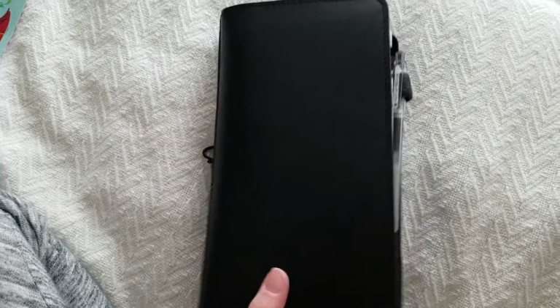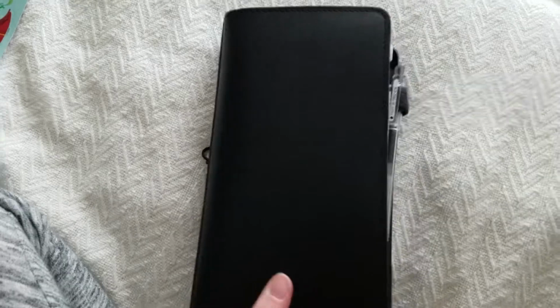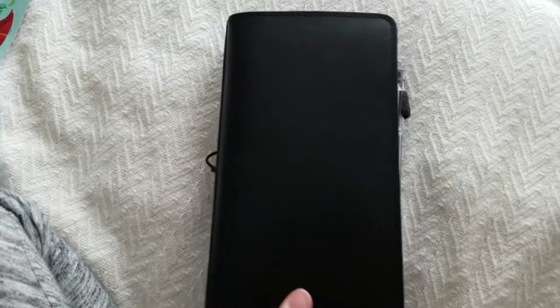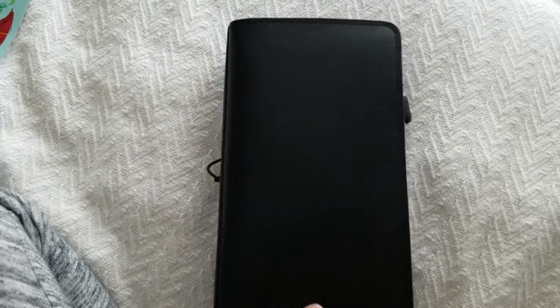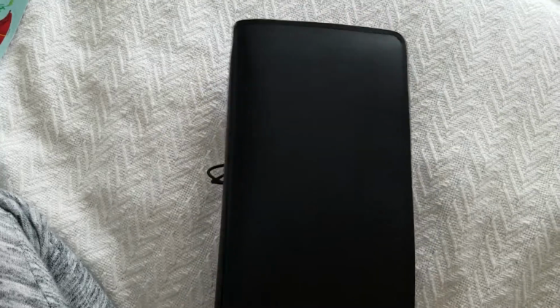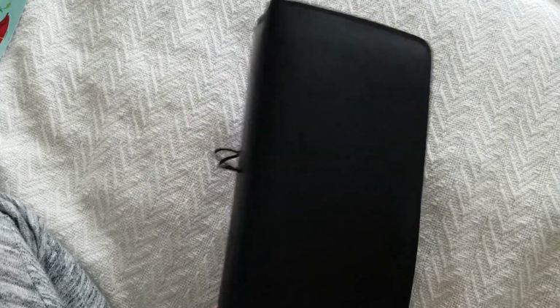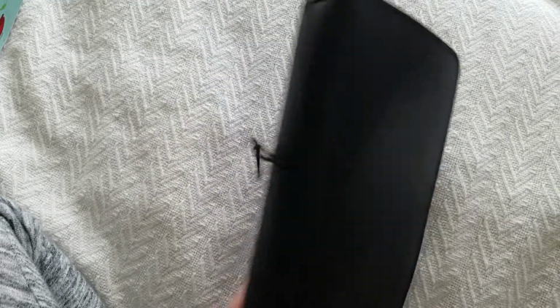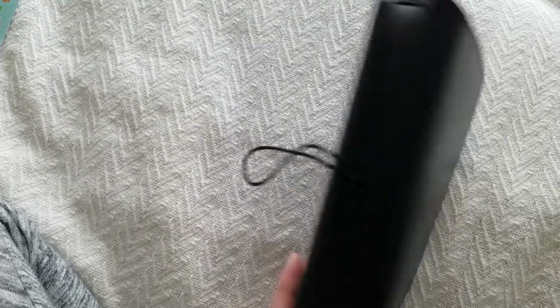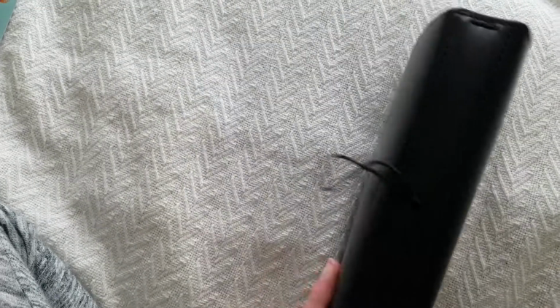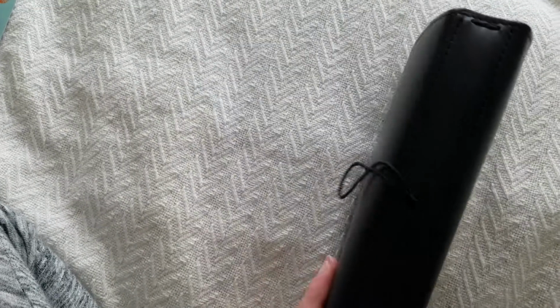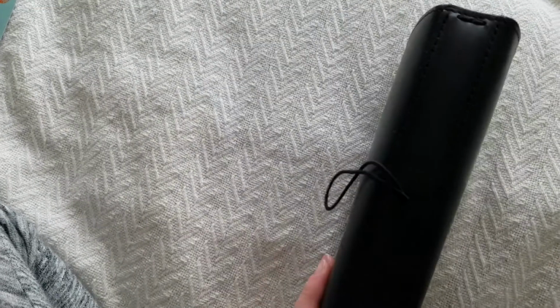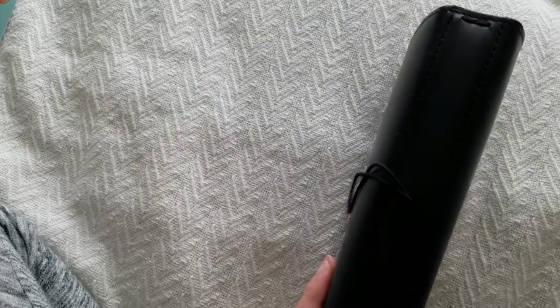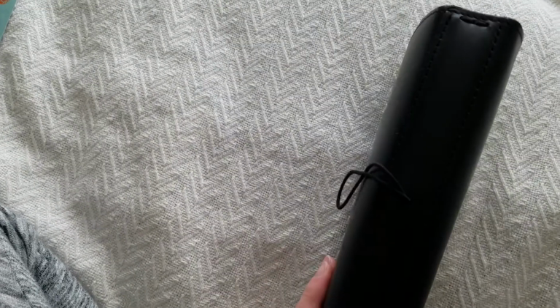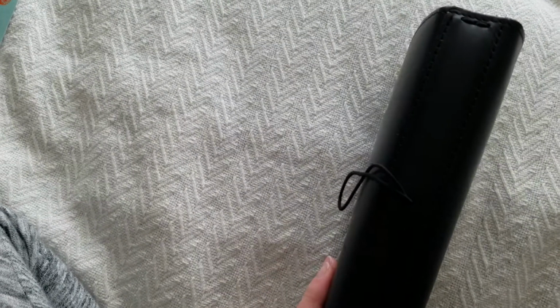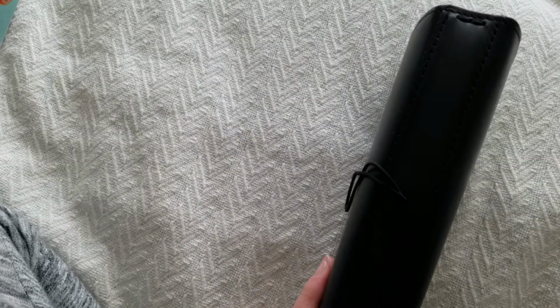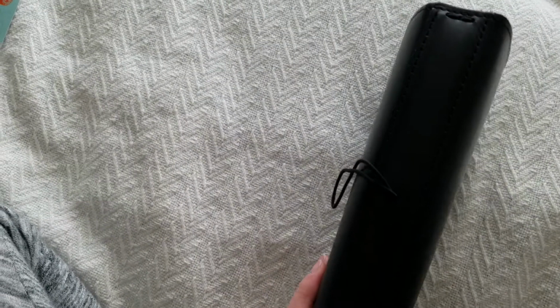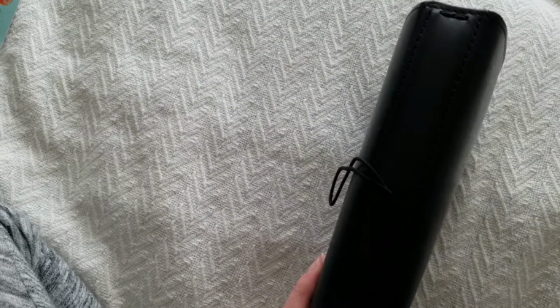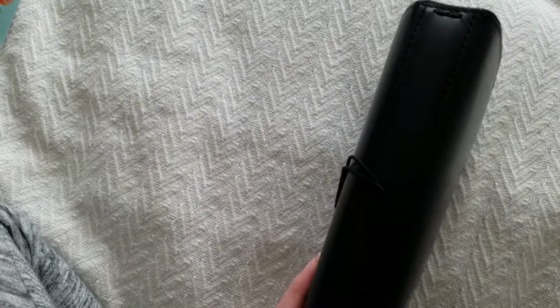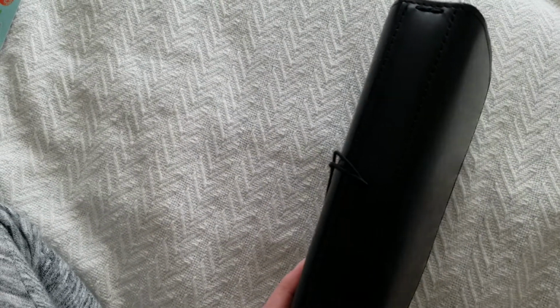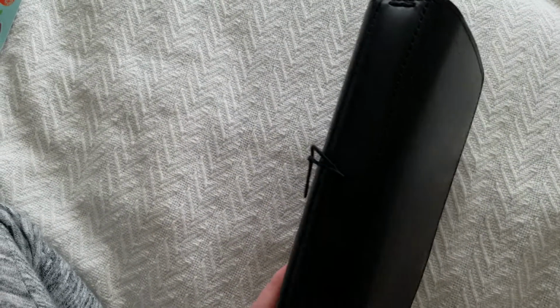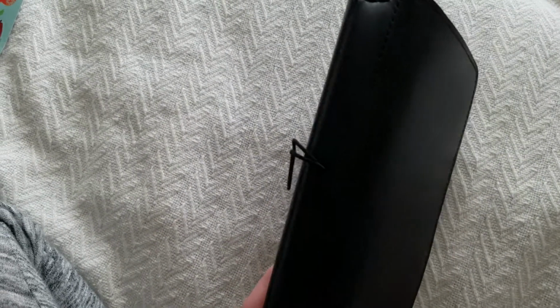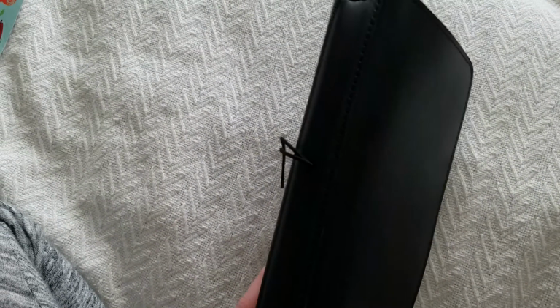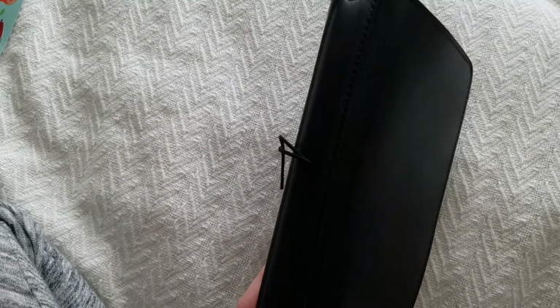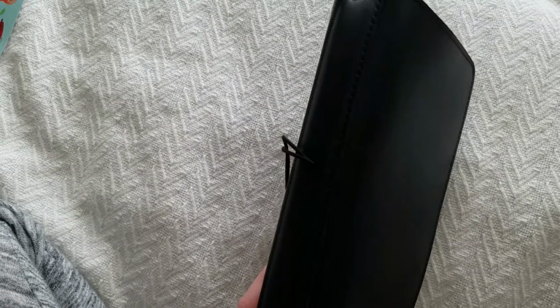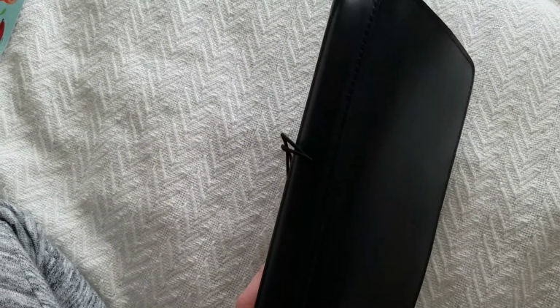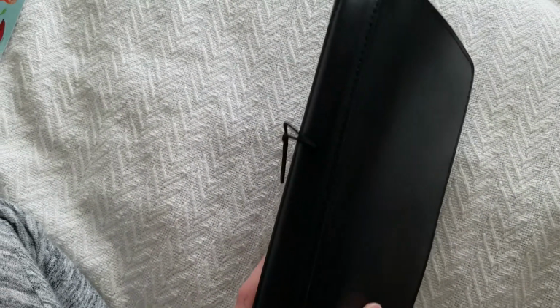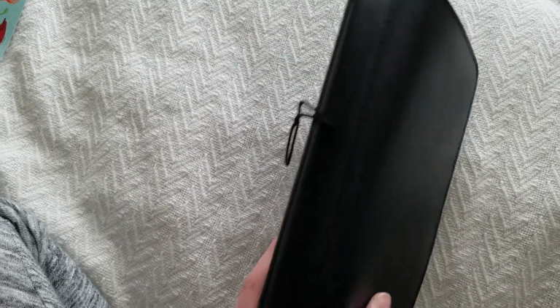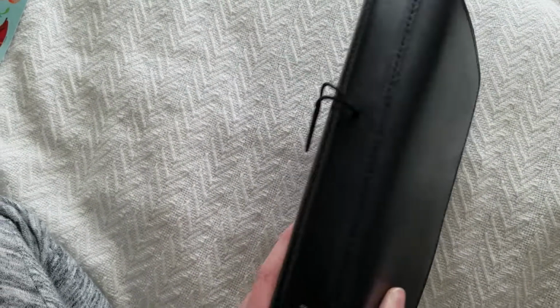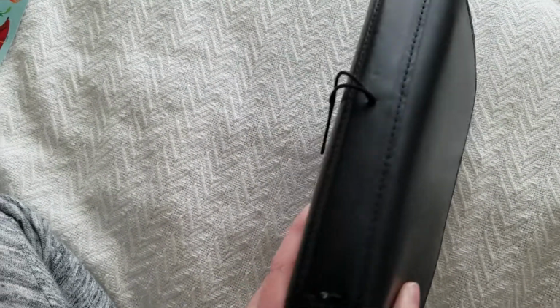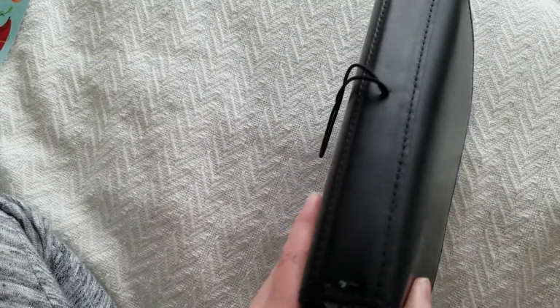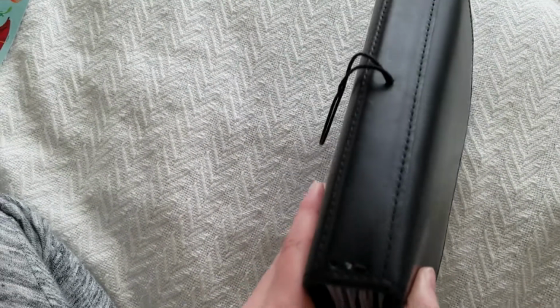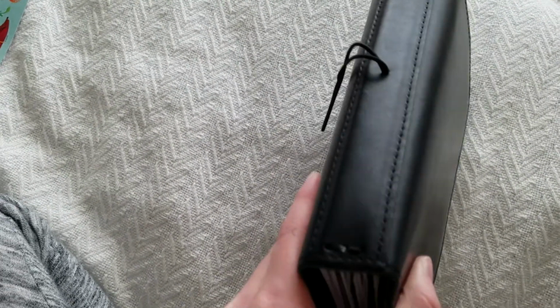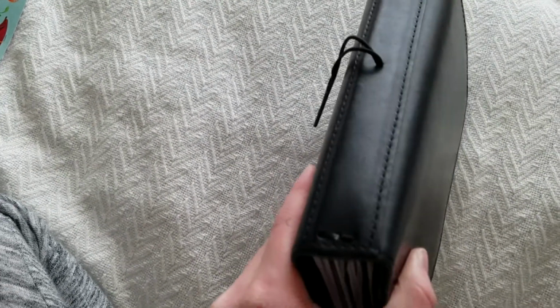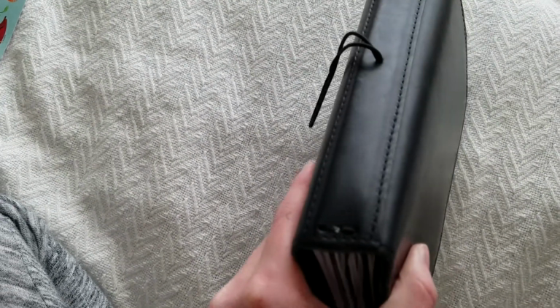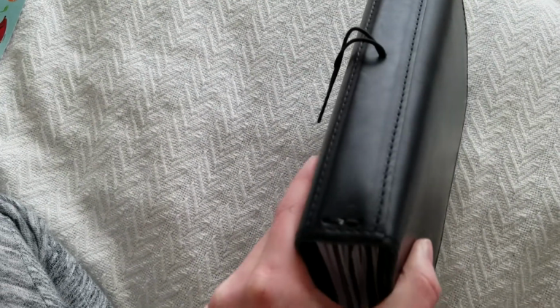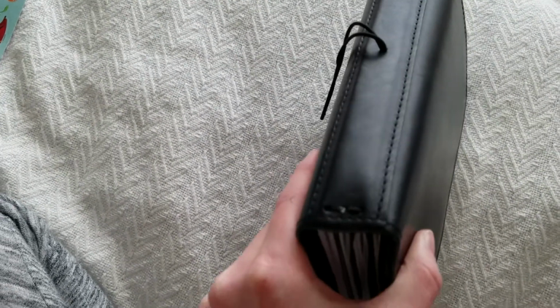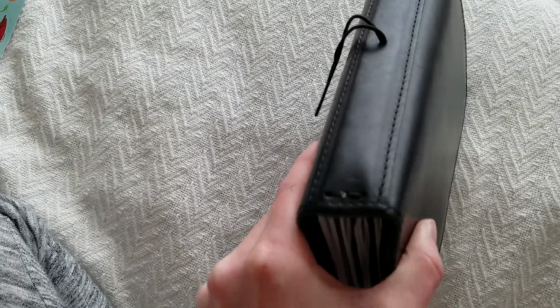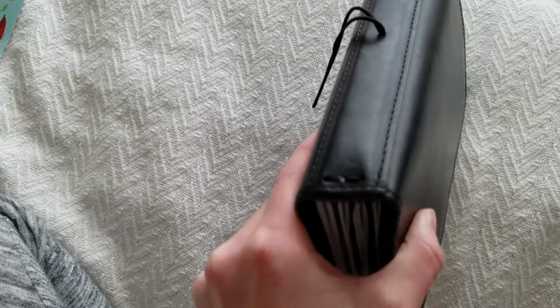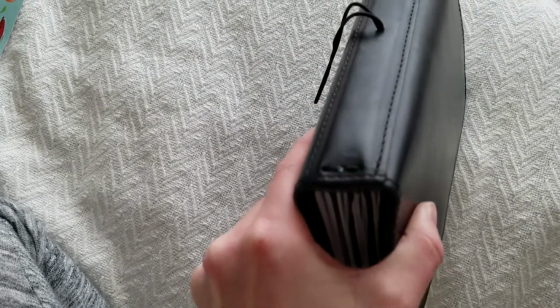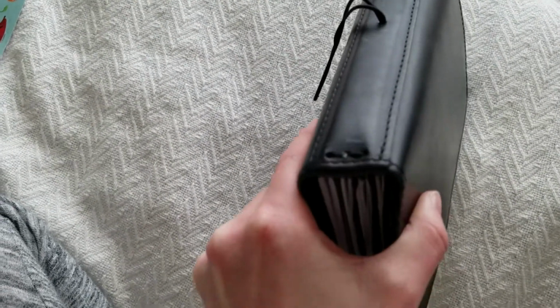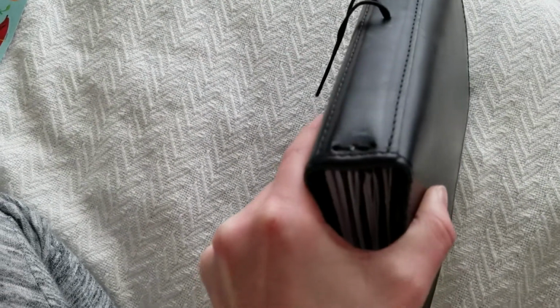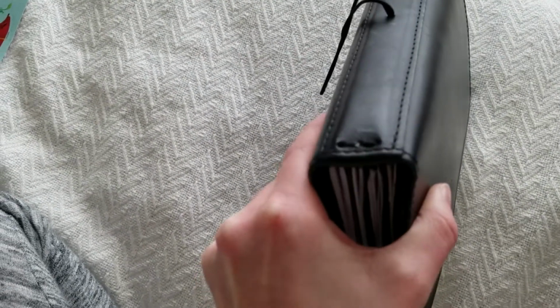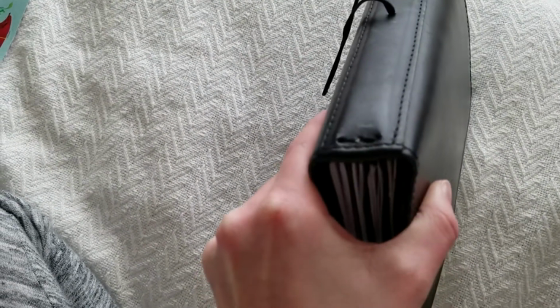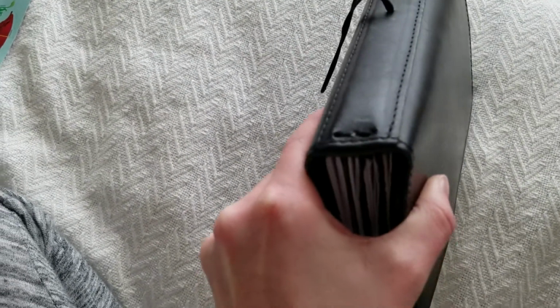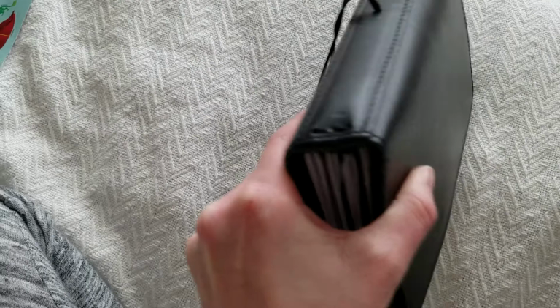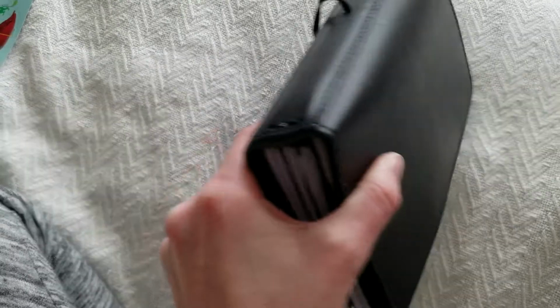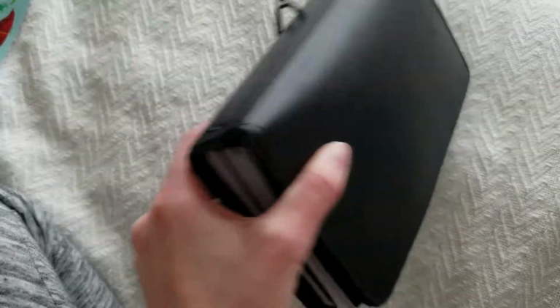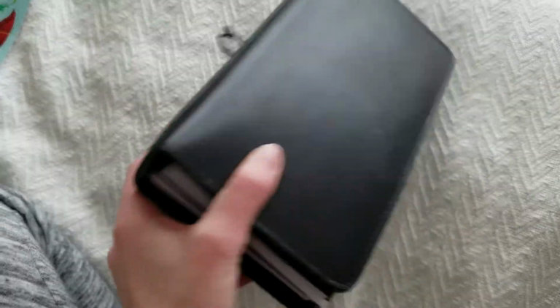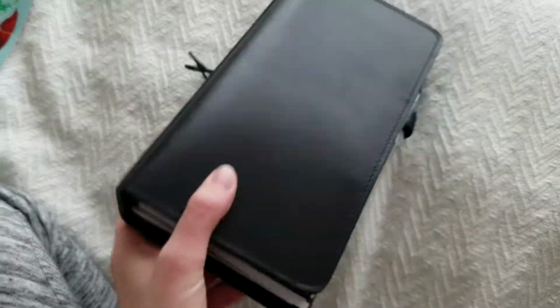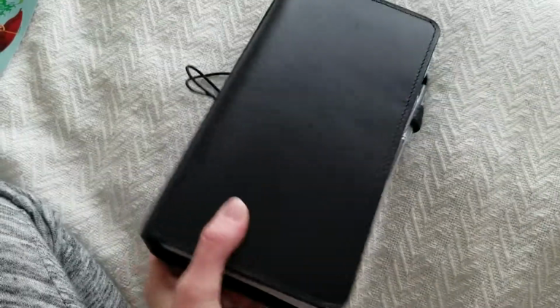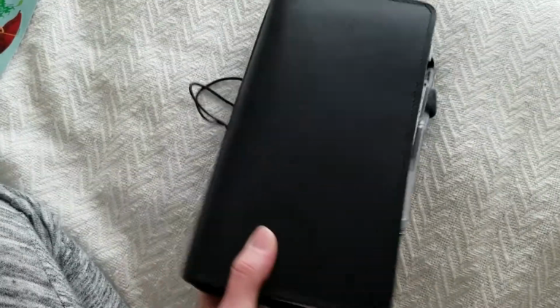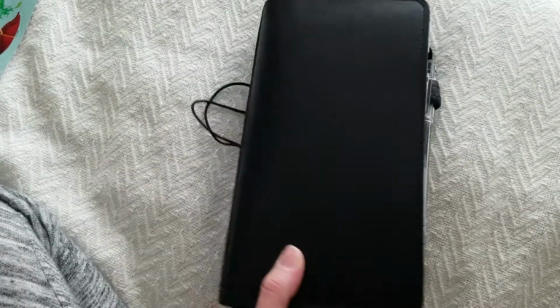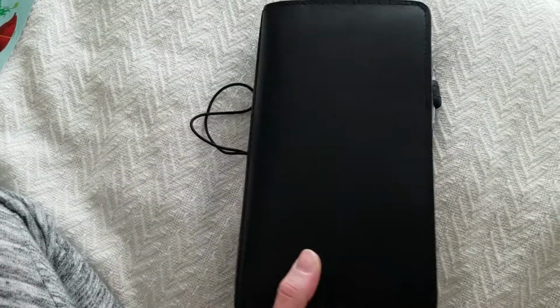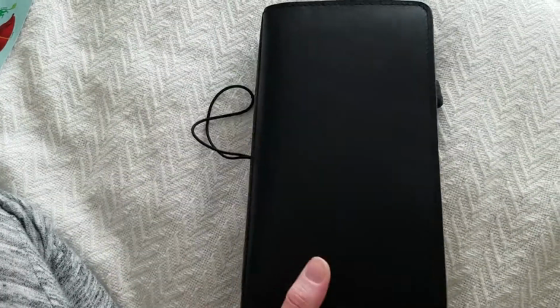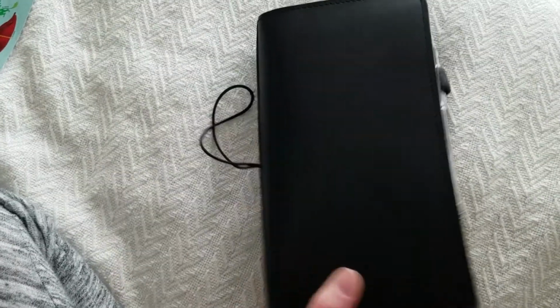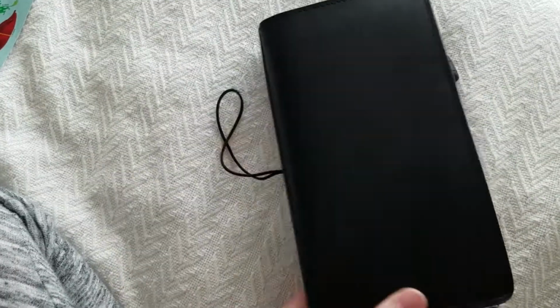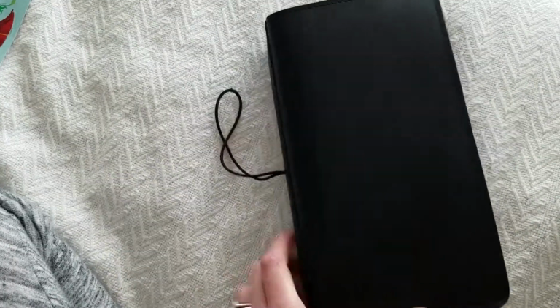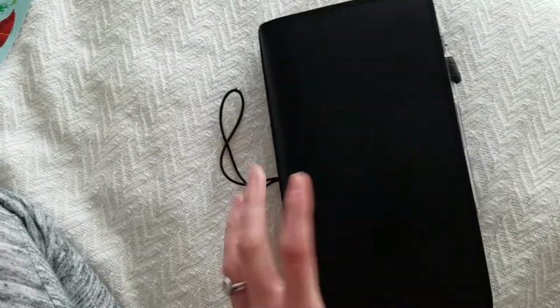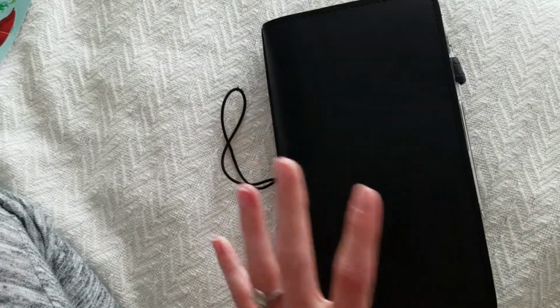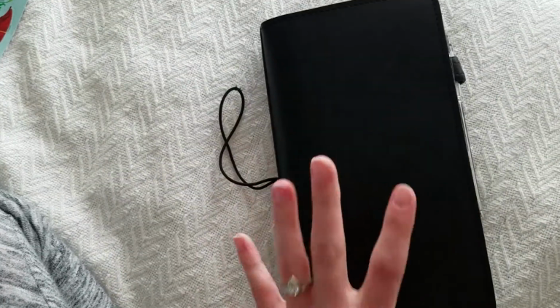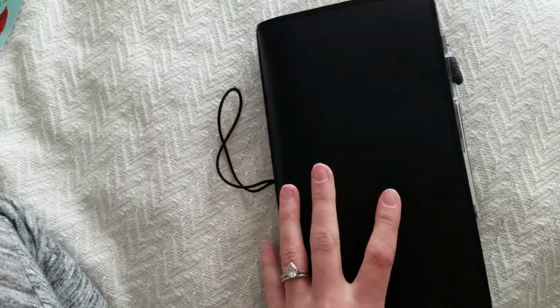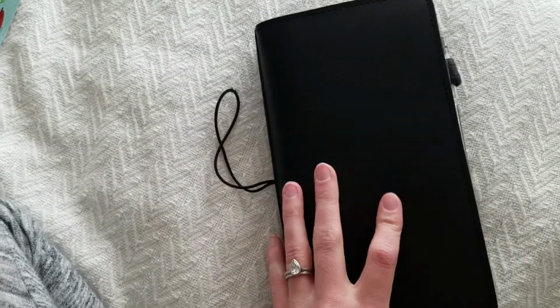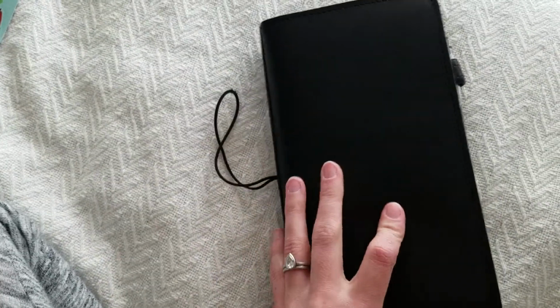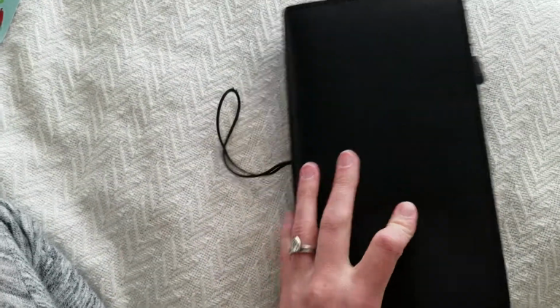Hey, it's Amanda. This is my number six Foxy Fix. It's a compact and Boss Babe, Madison Avenue leather.